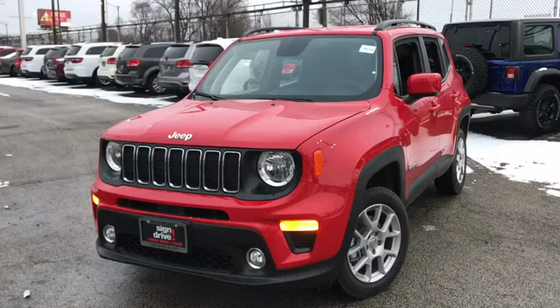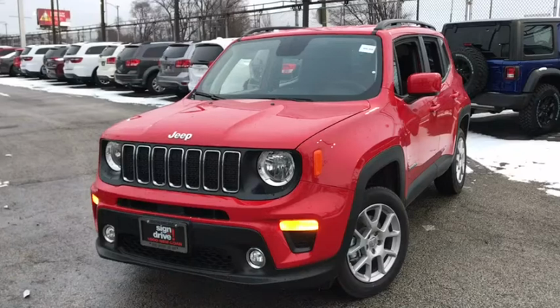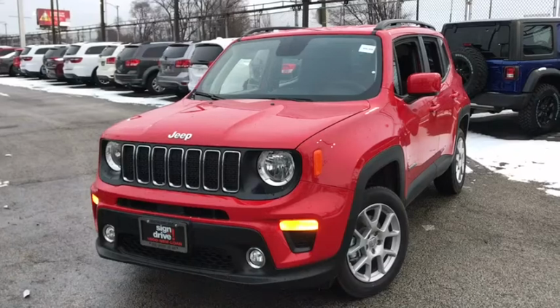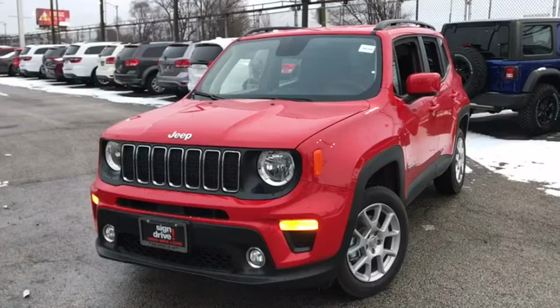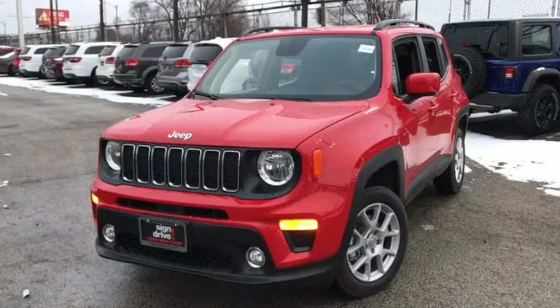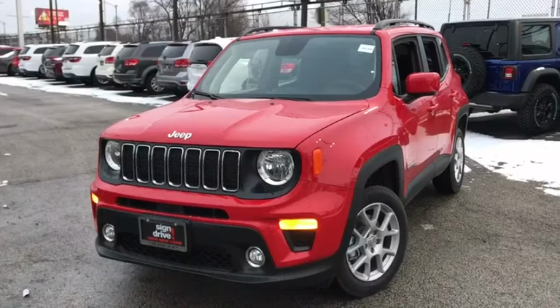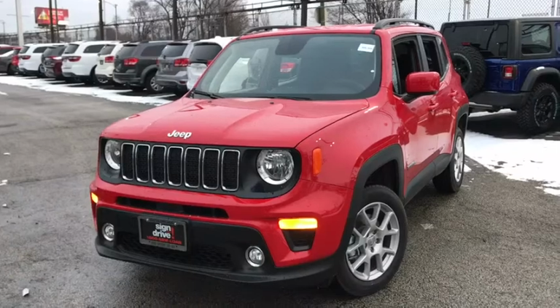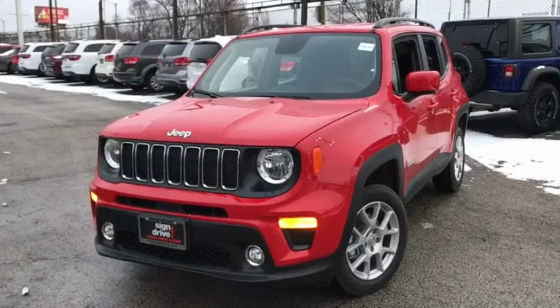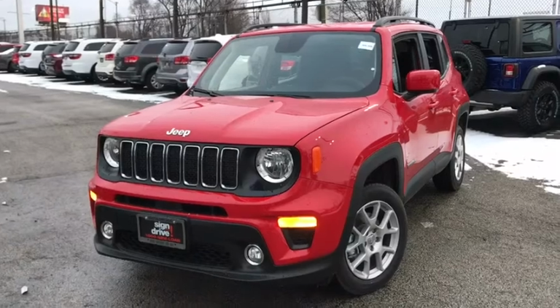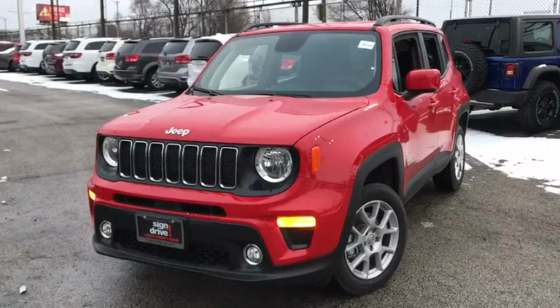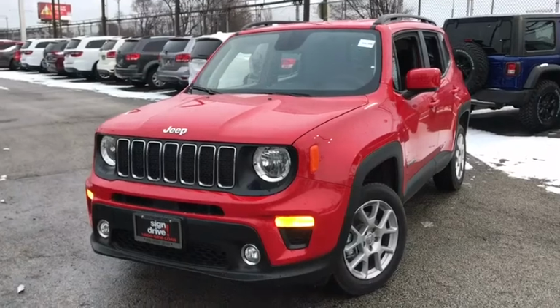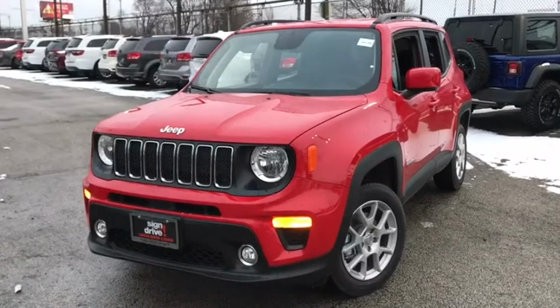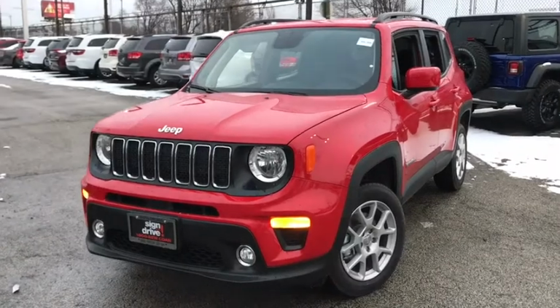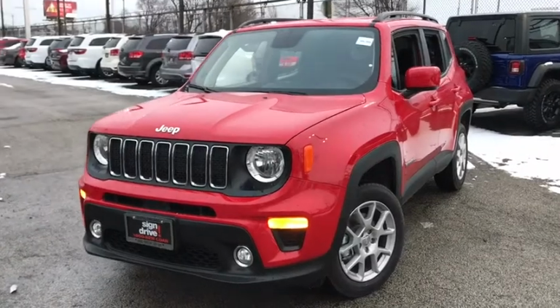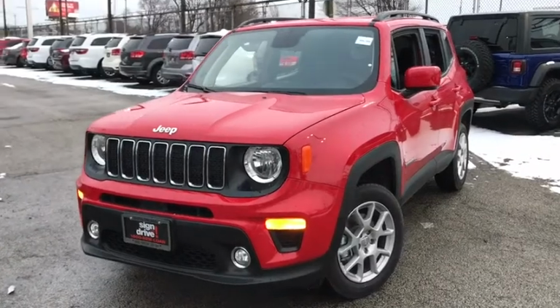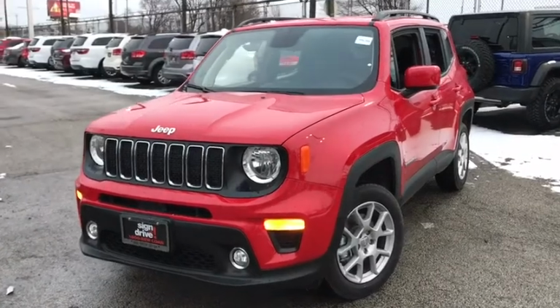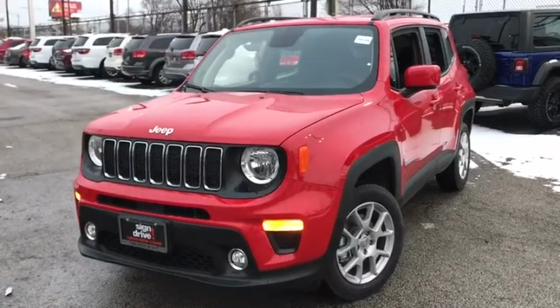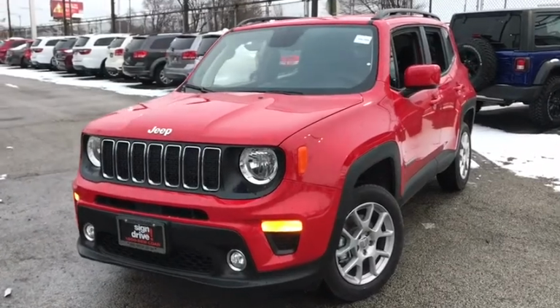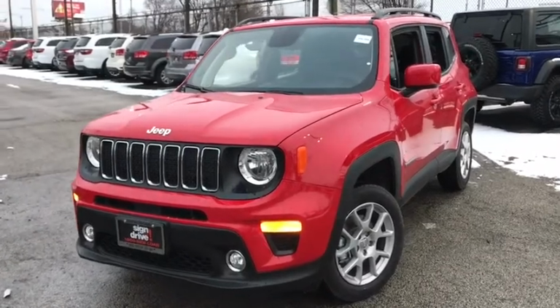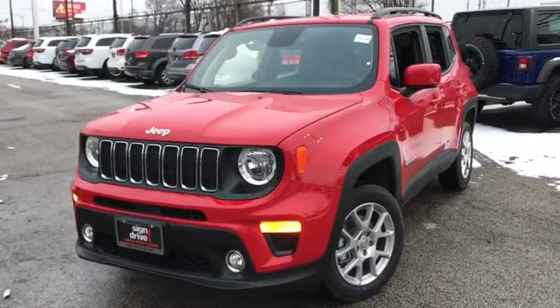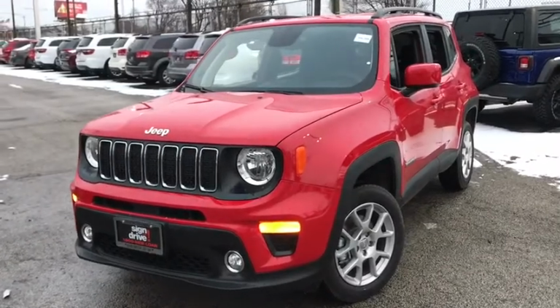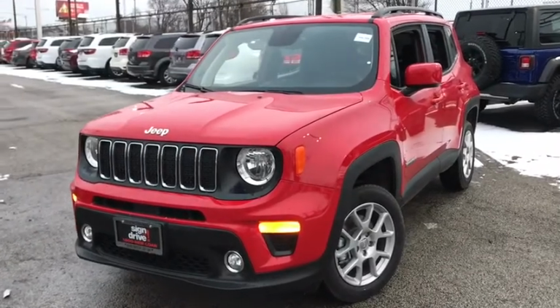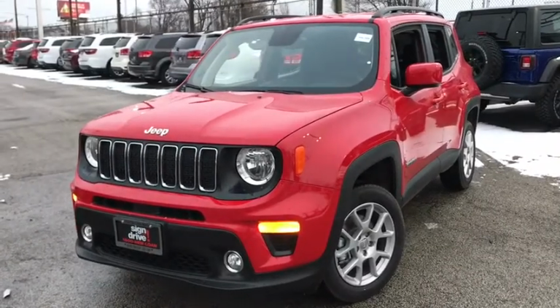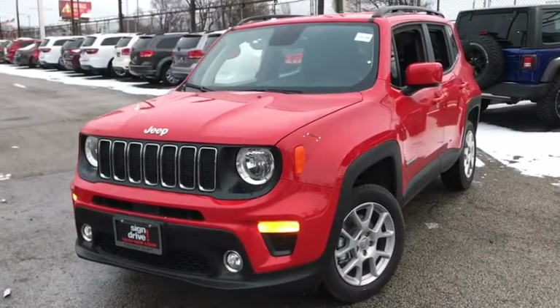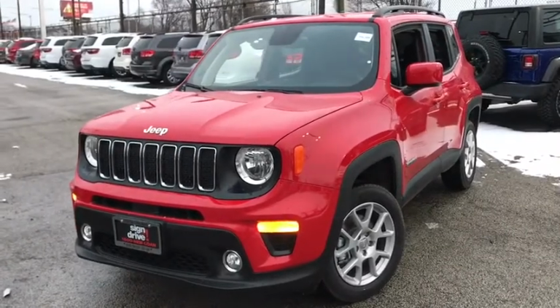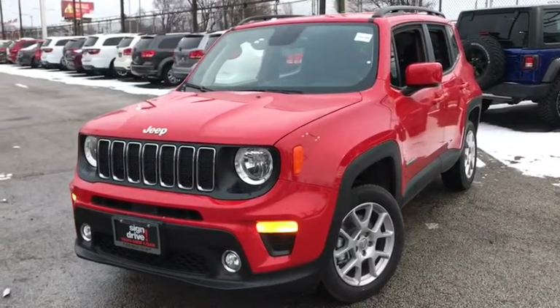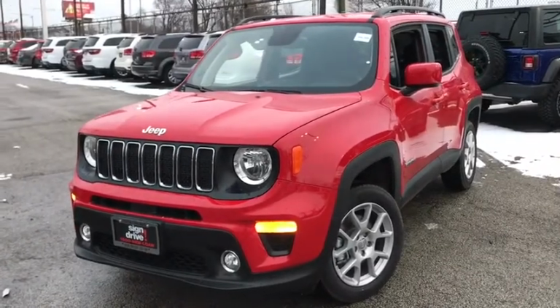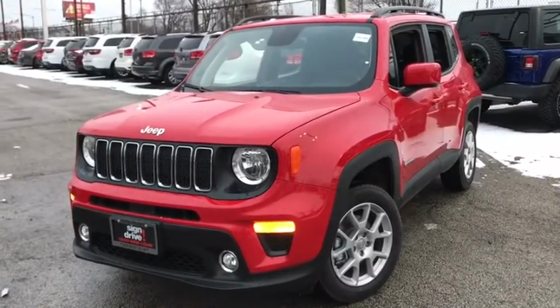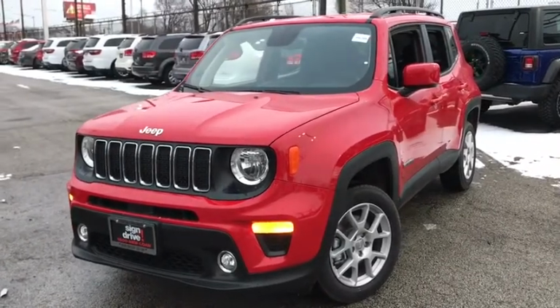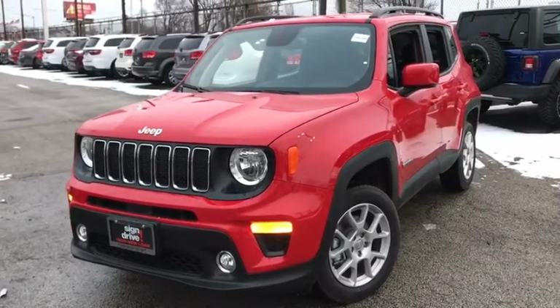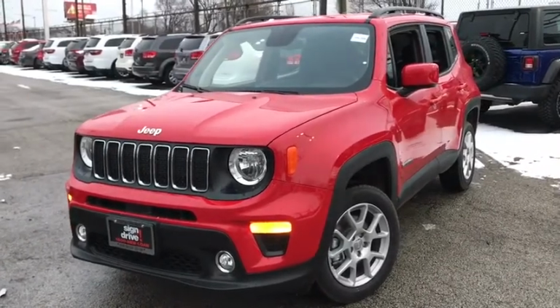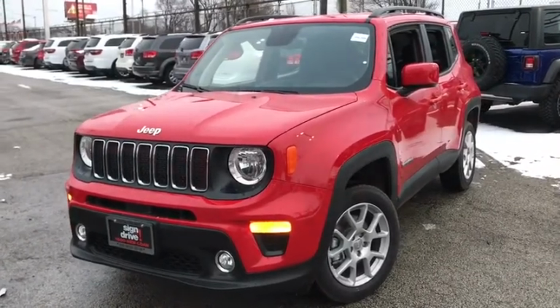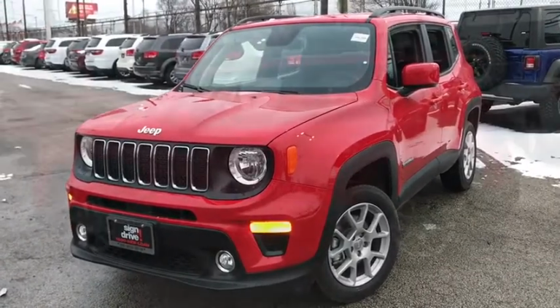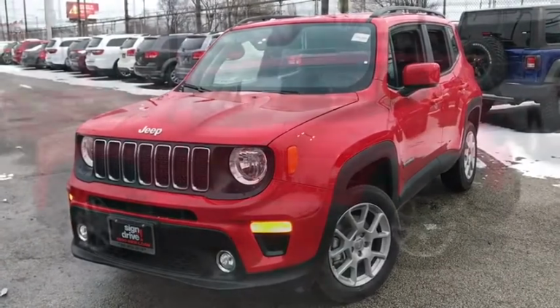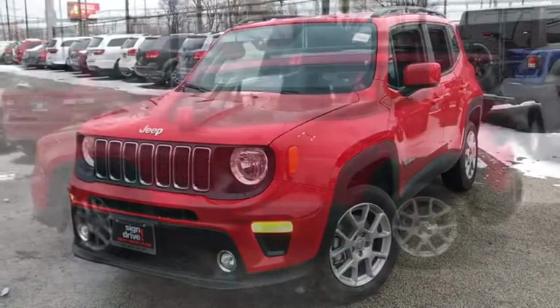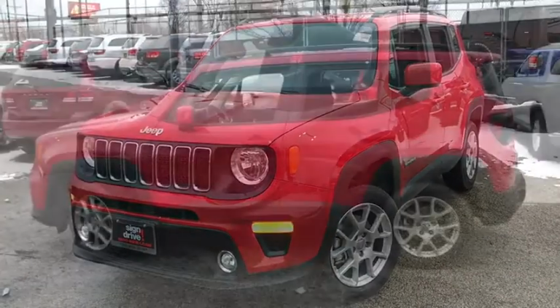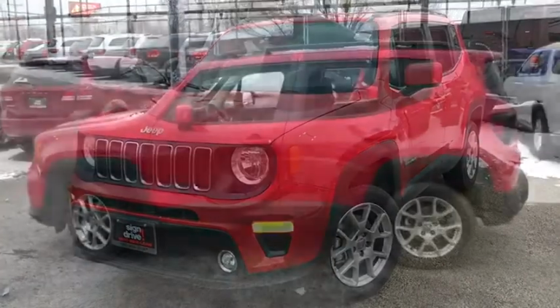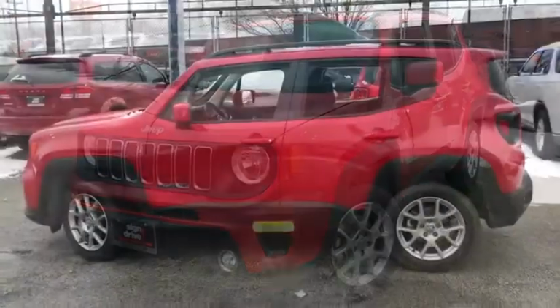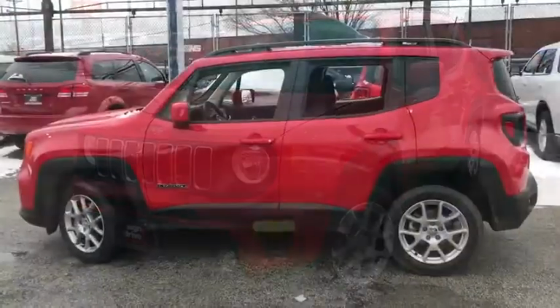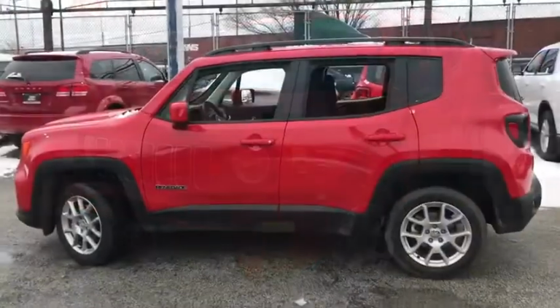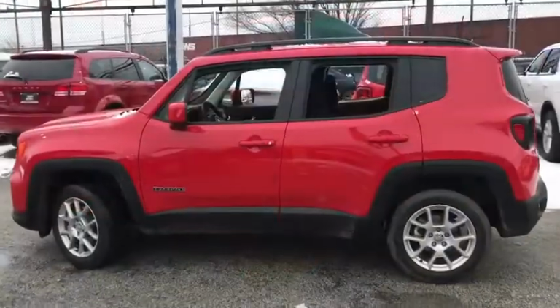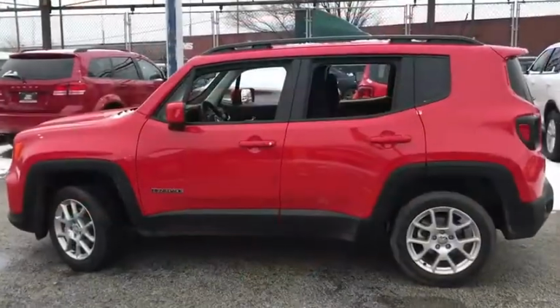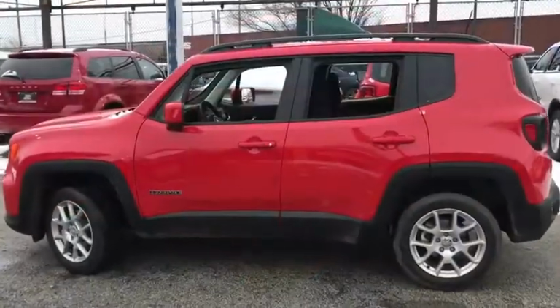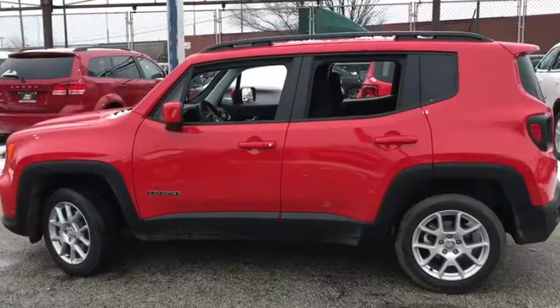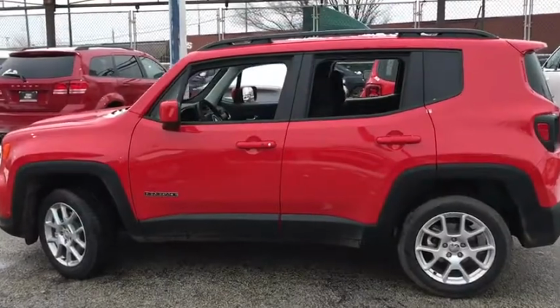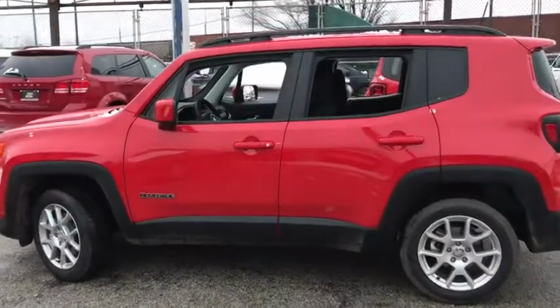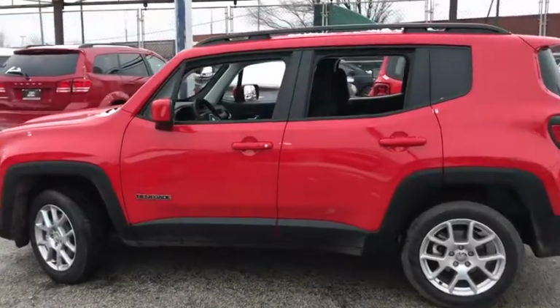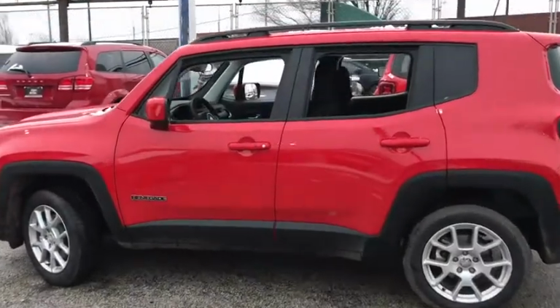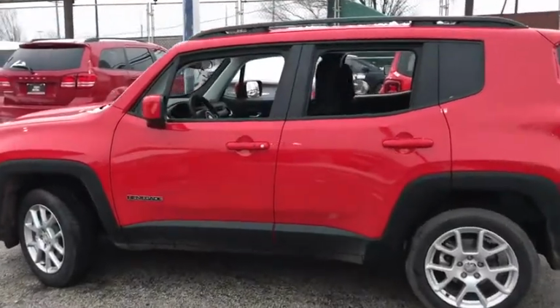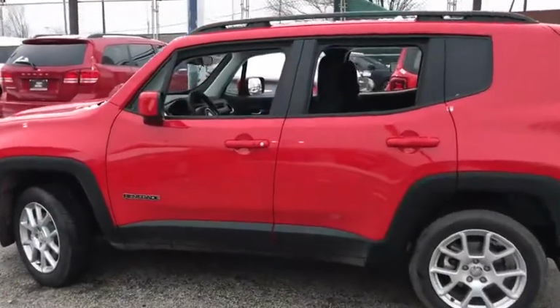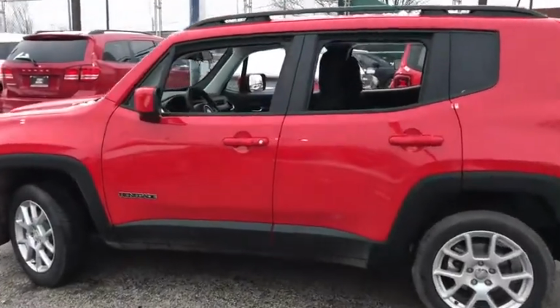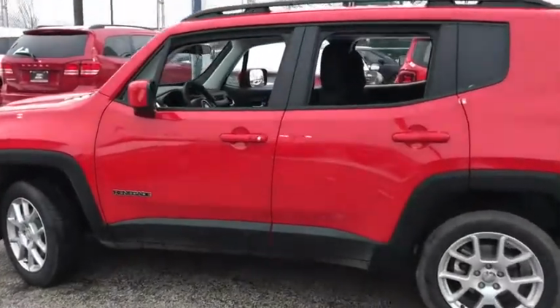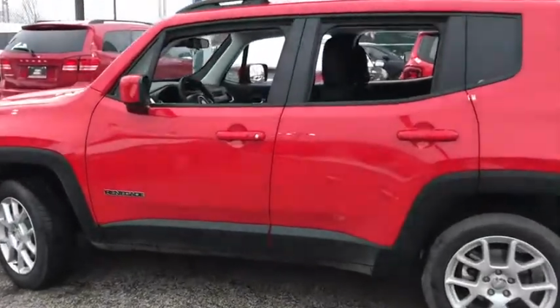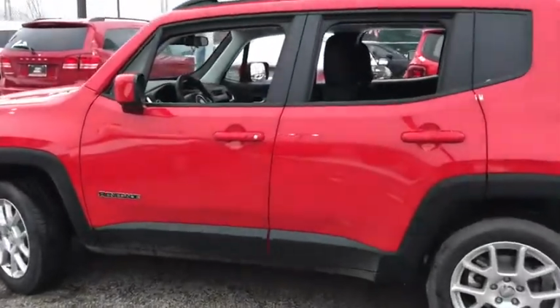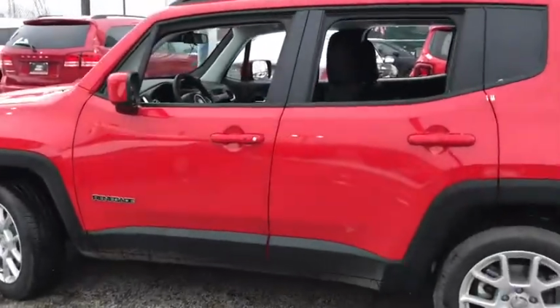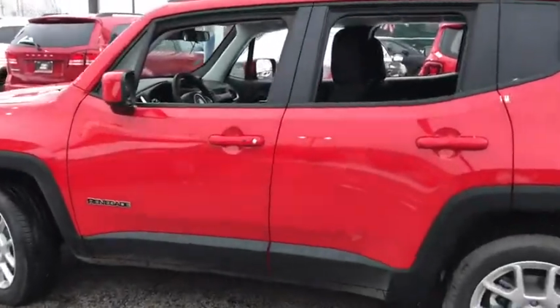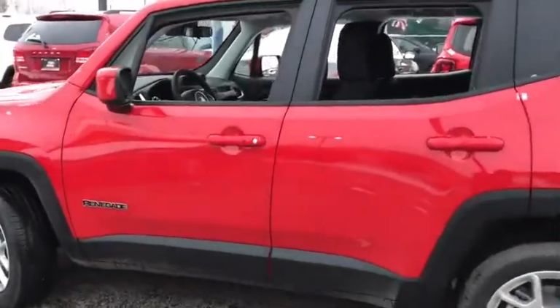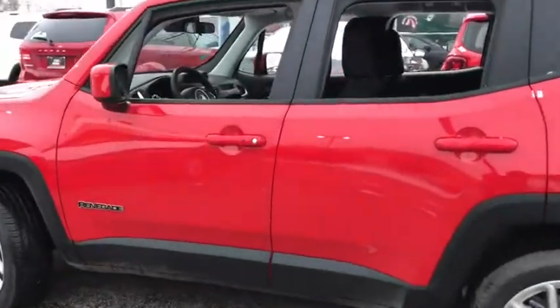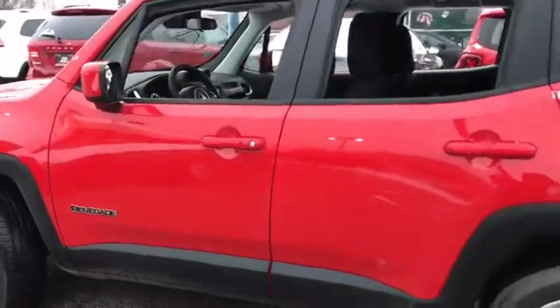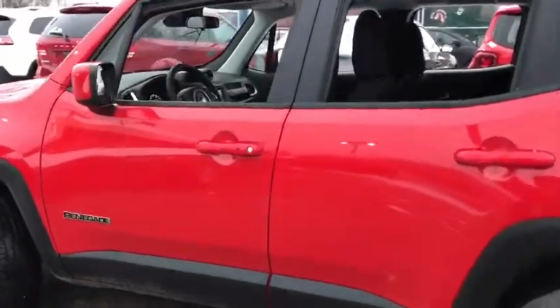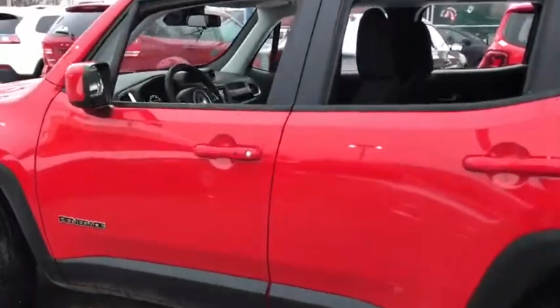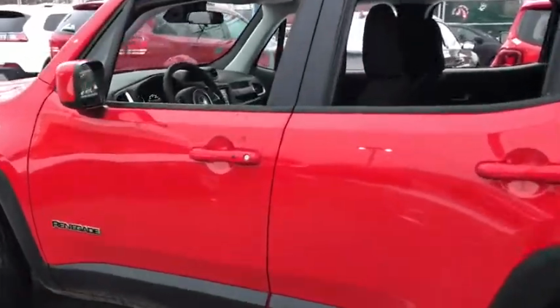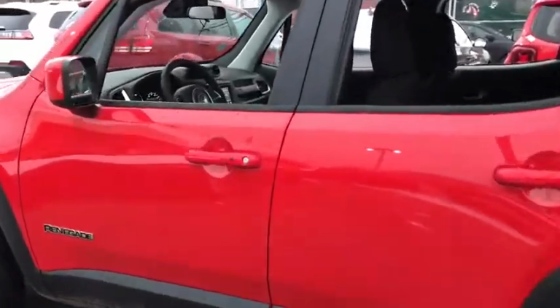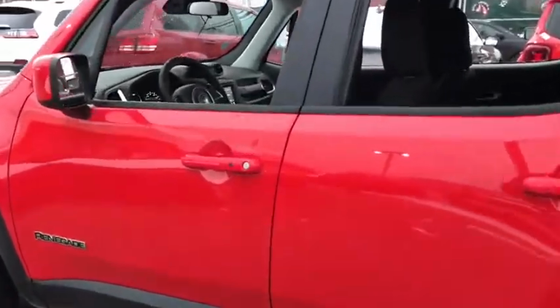Take a ride in the 2020 Jeep Renegade. The Jeep Renegade offers full-size capability built into a smaller SUV.